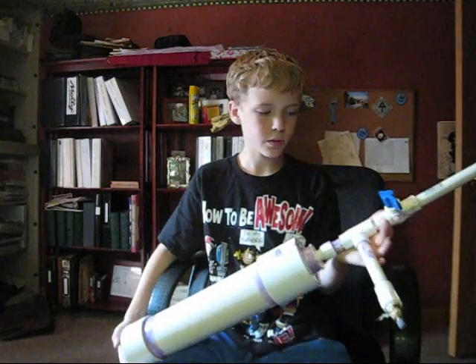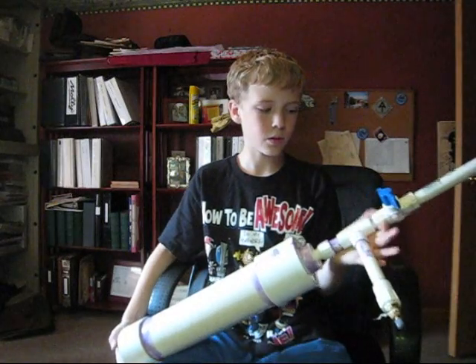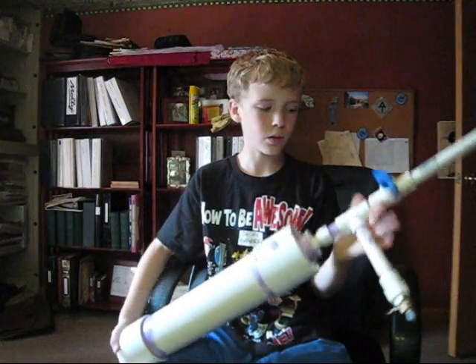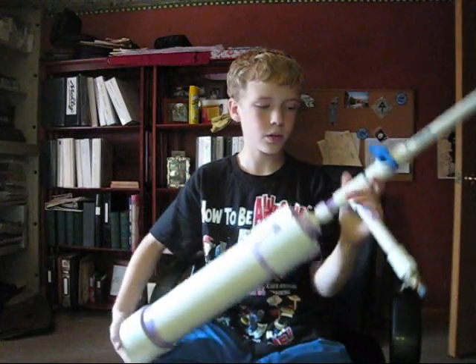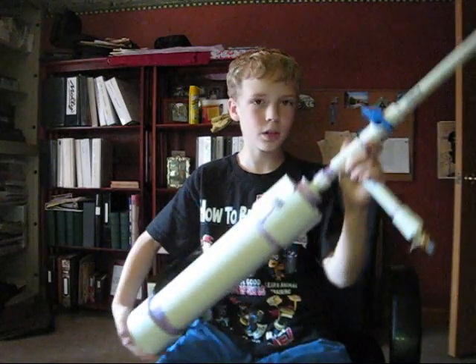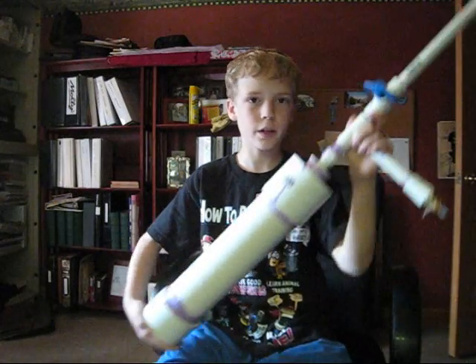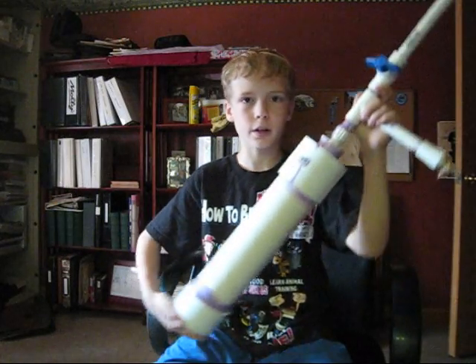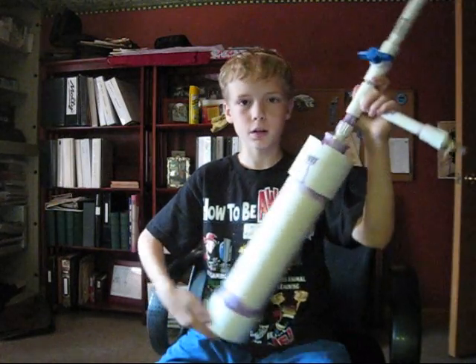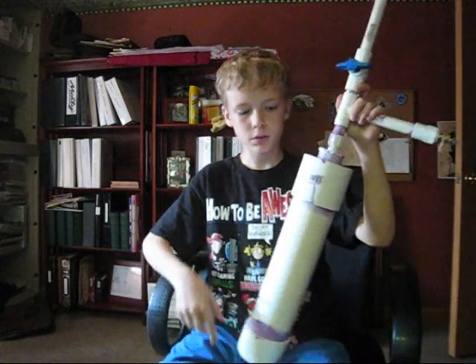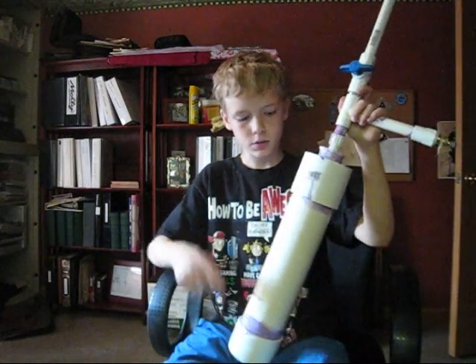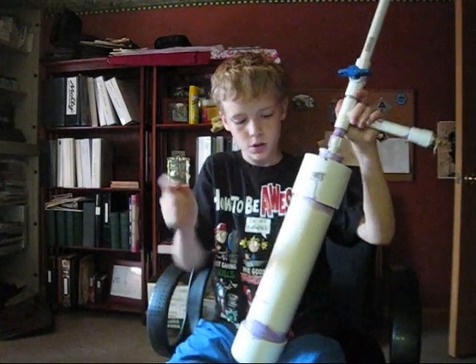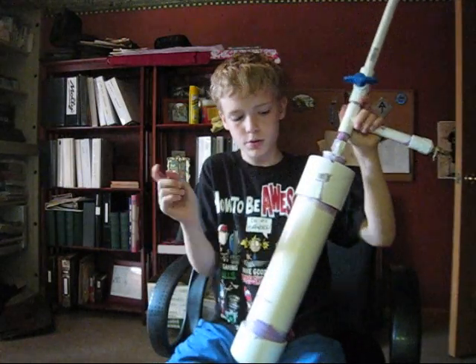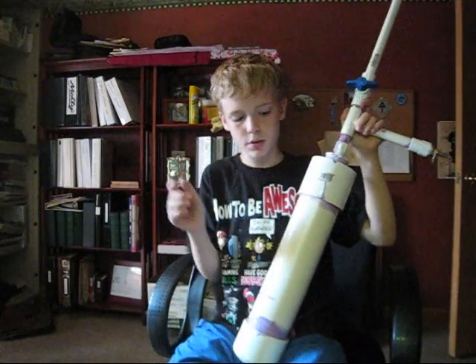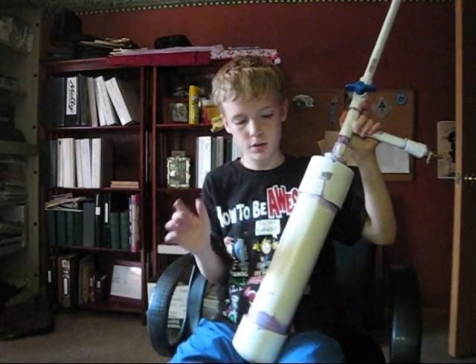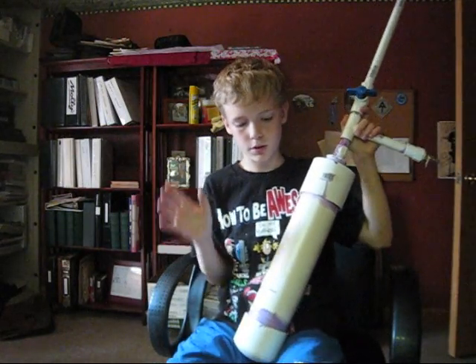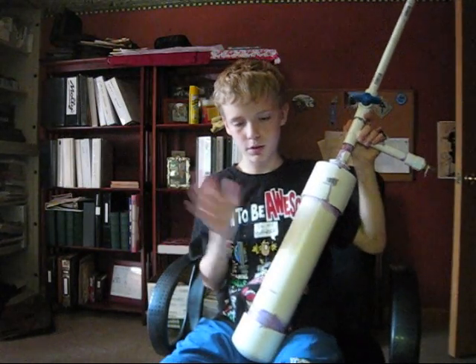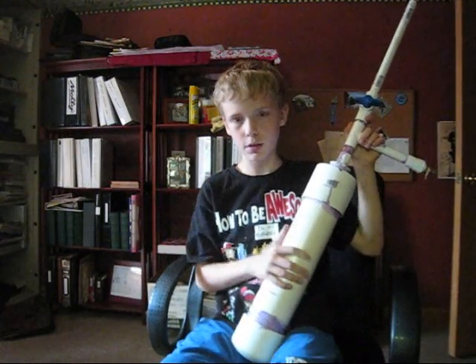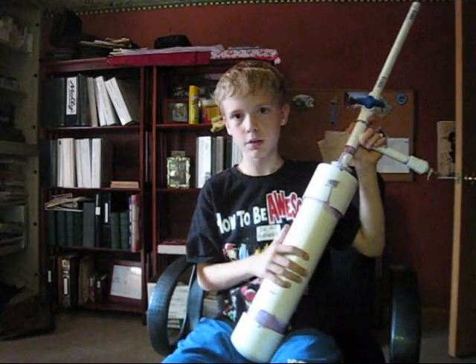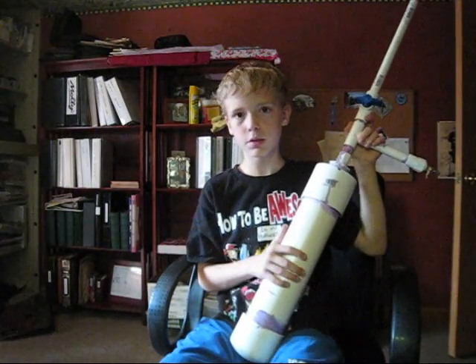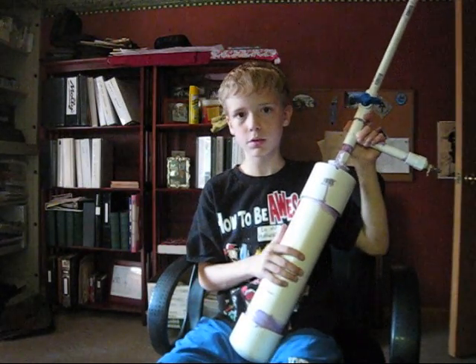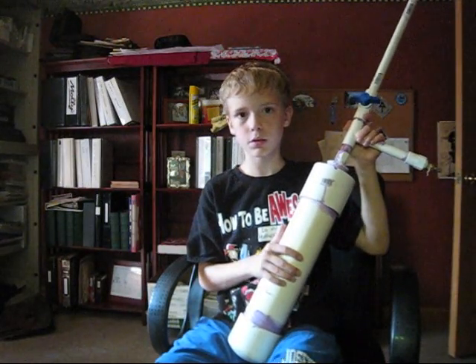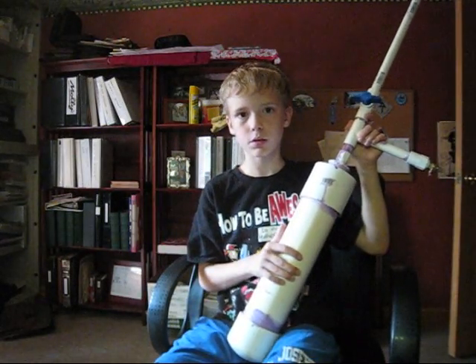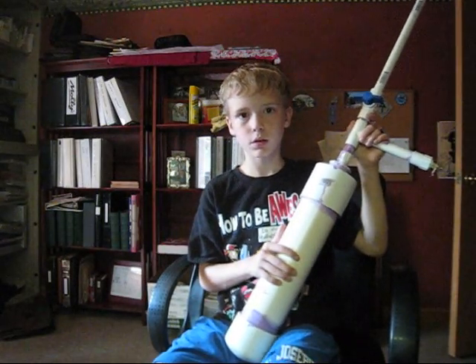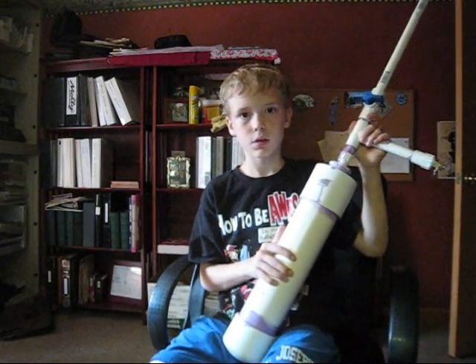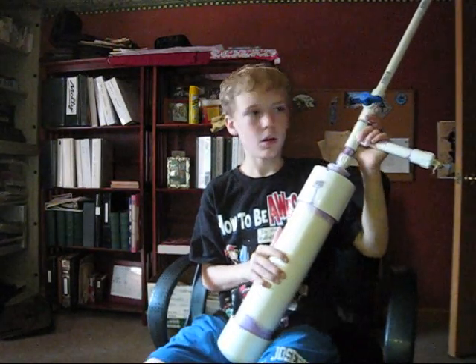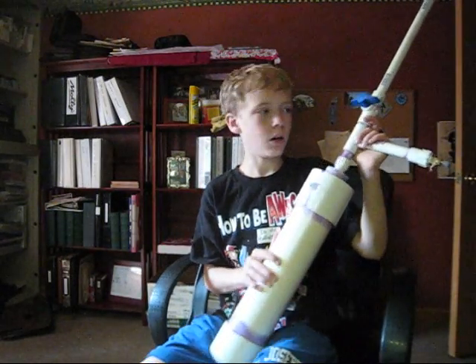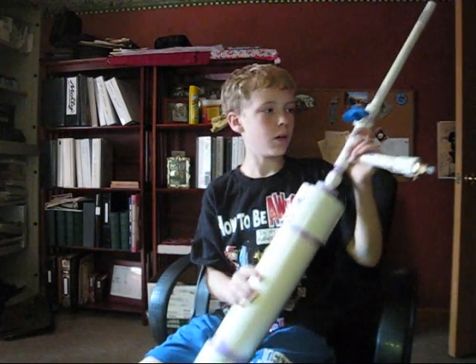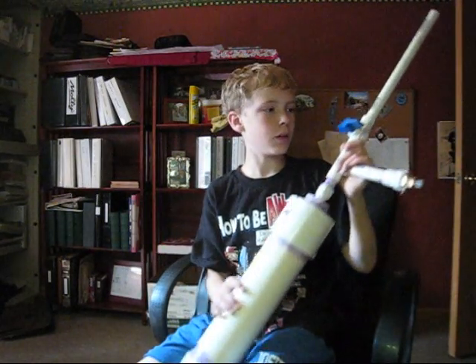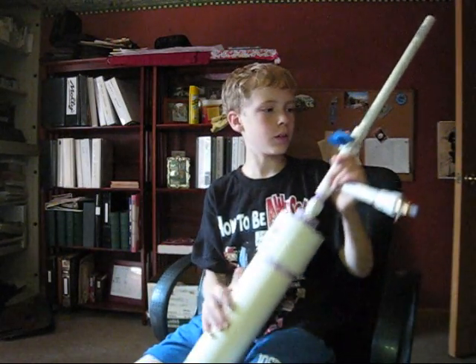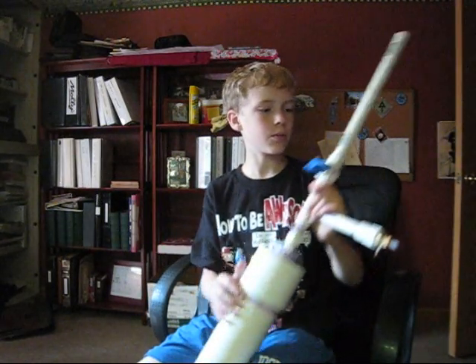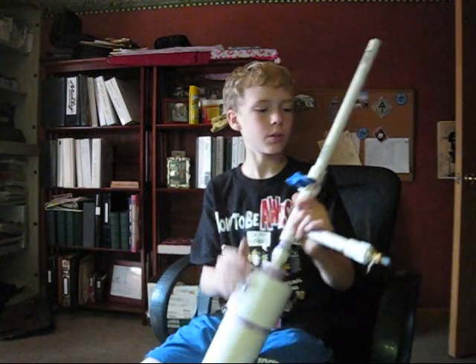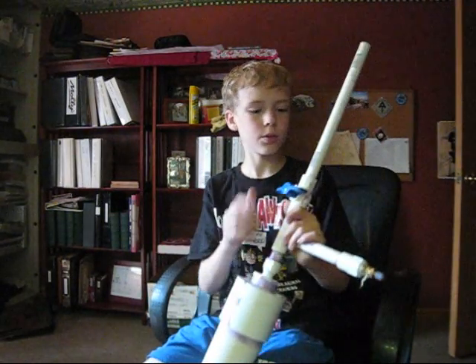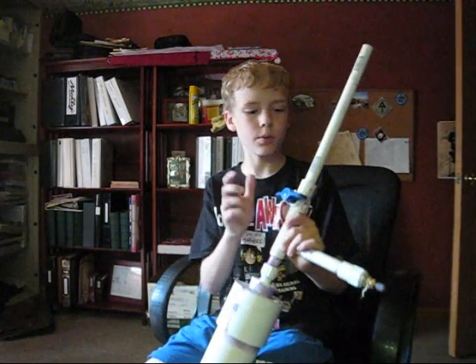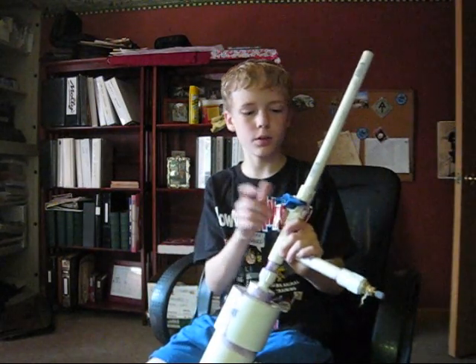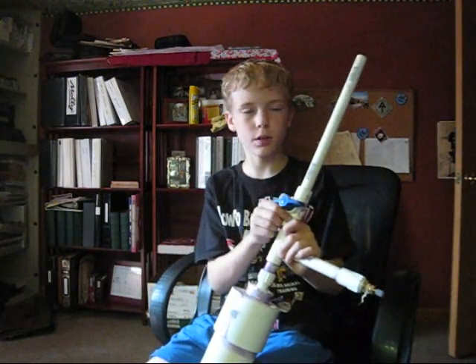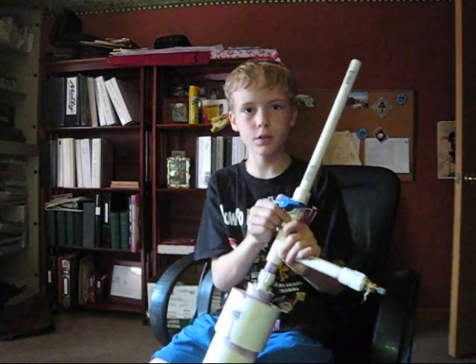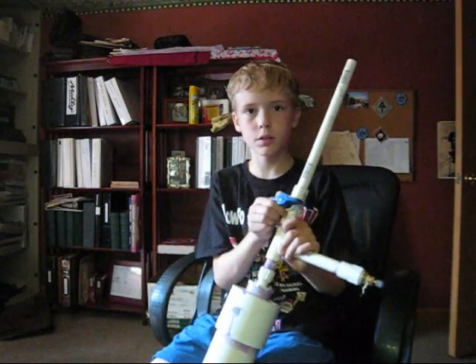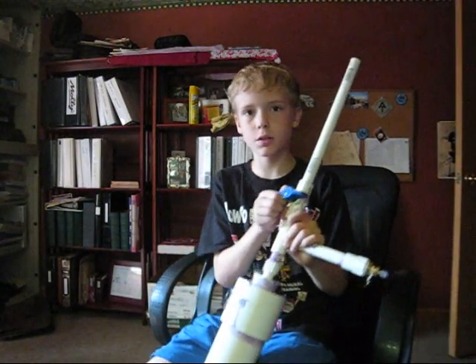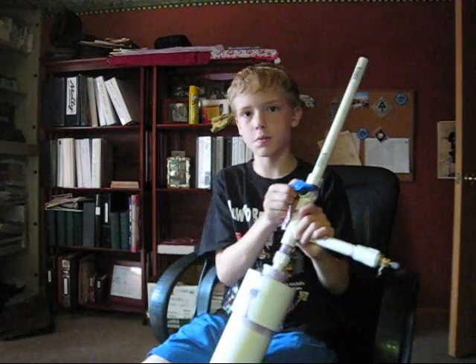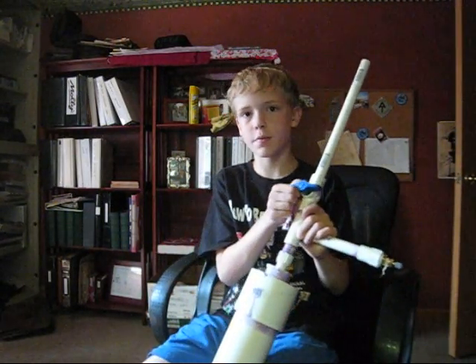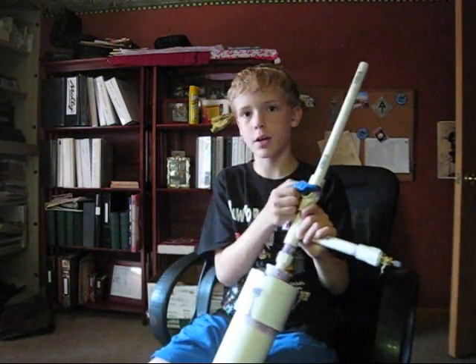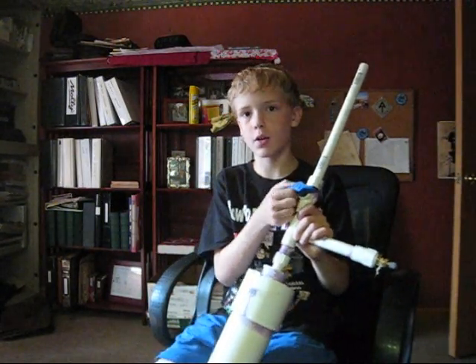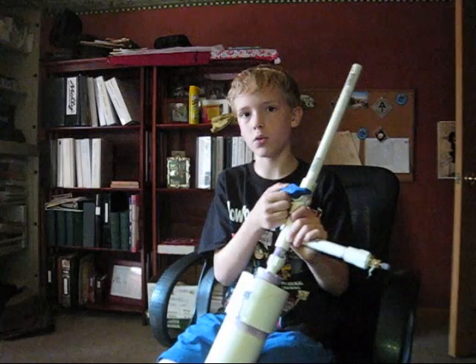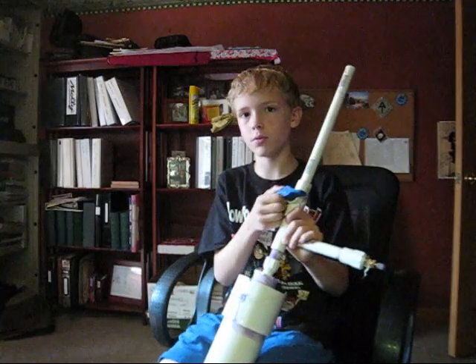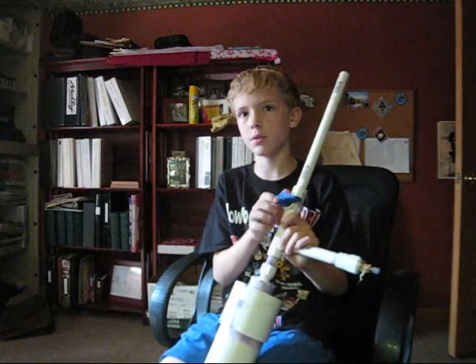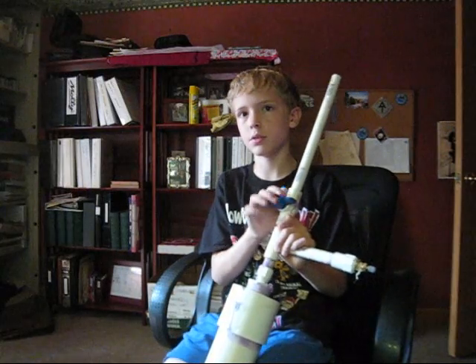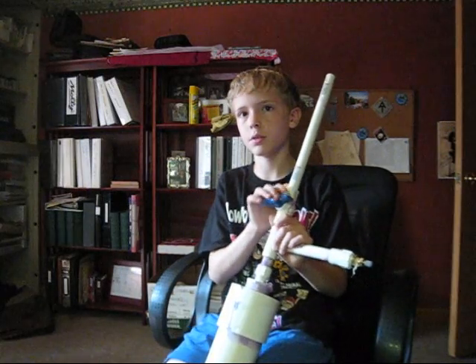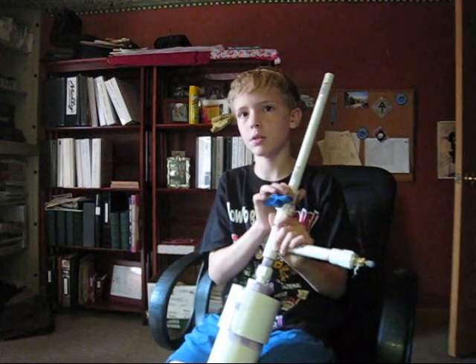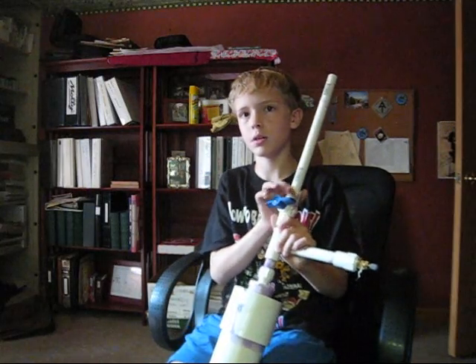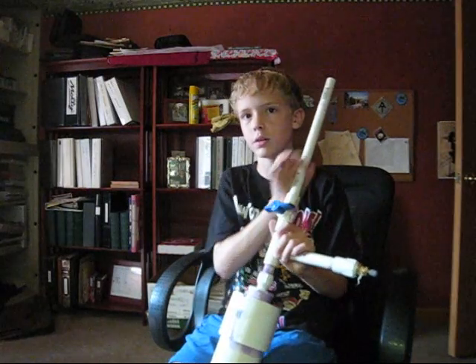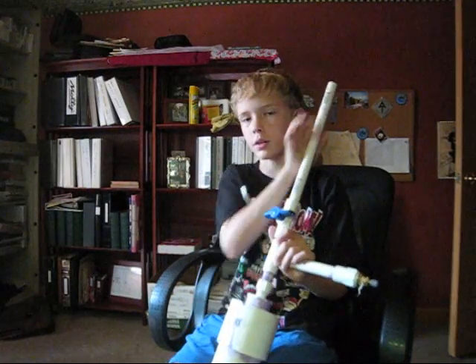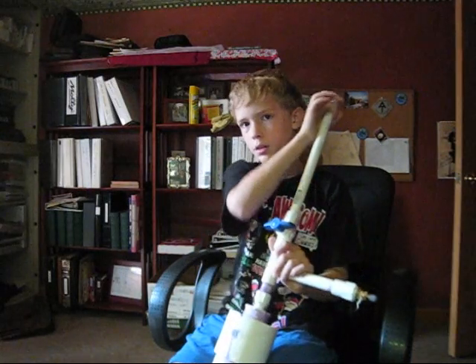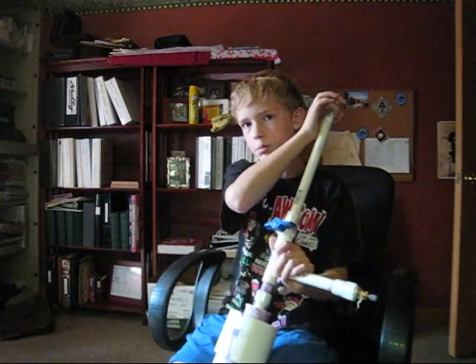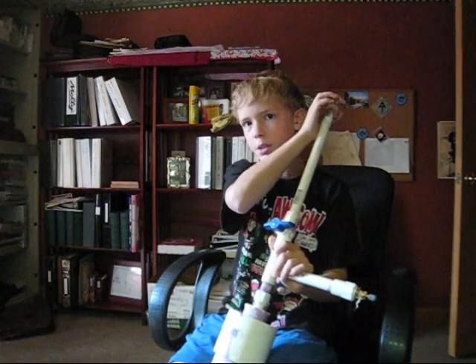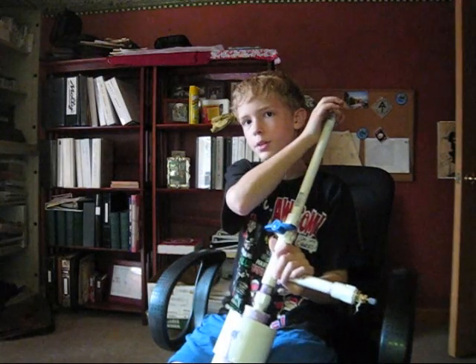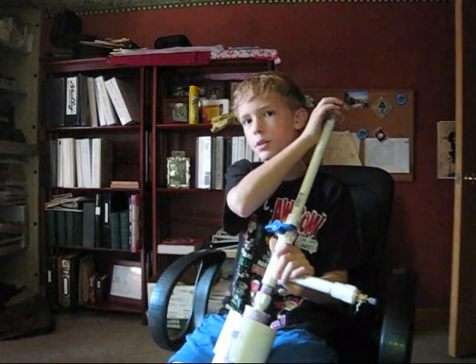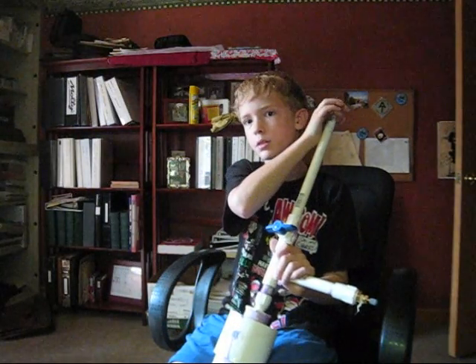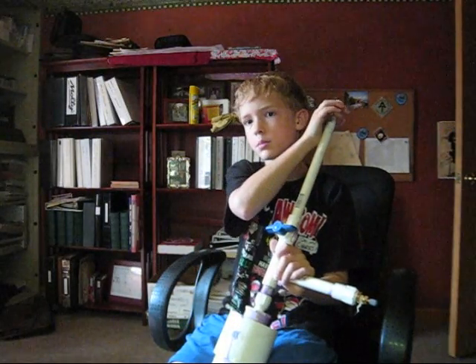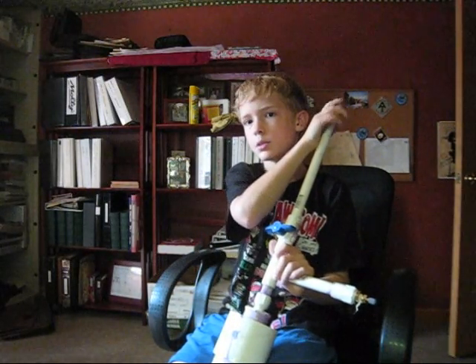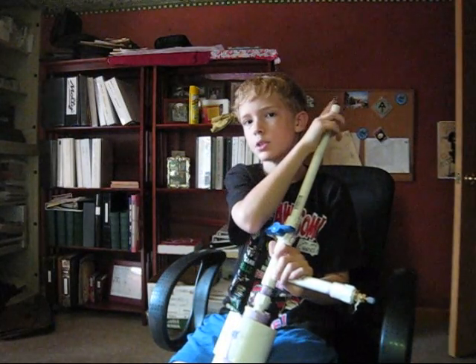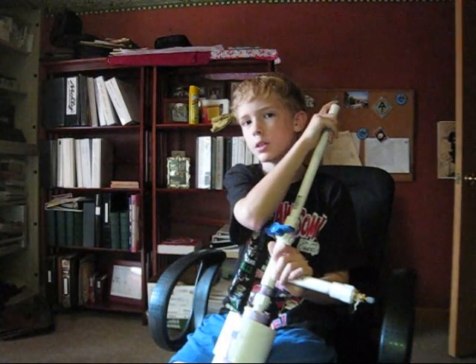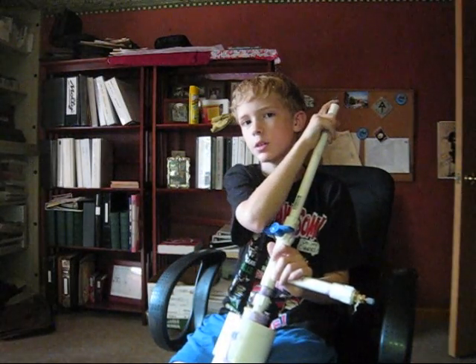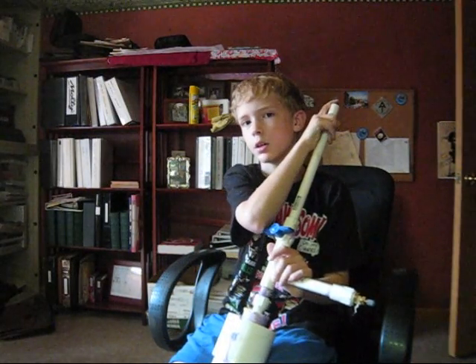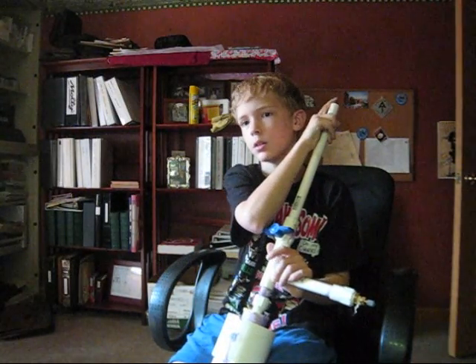All the air goes into this, and then when you release this valve, all the air comes out here, pushing the dart.